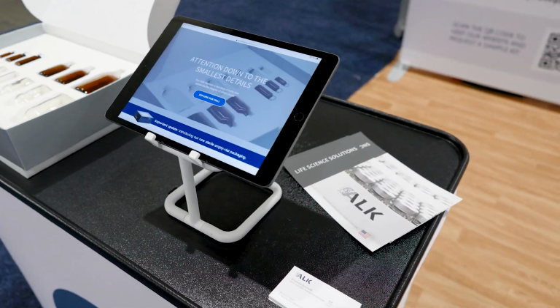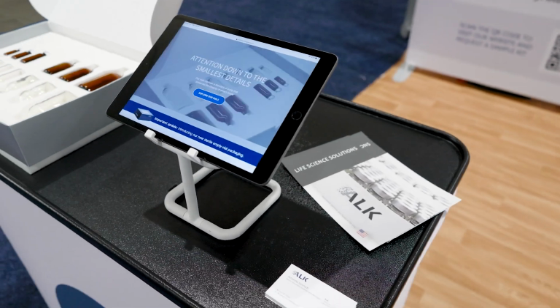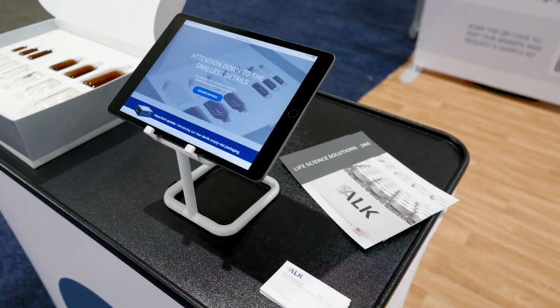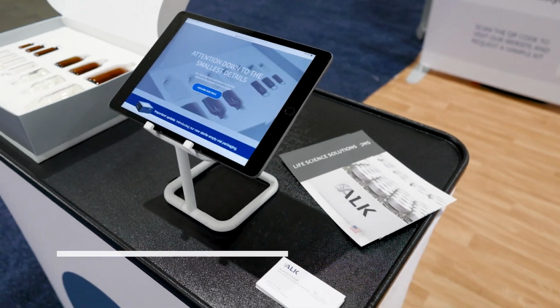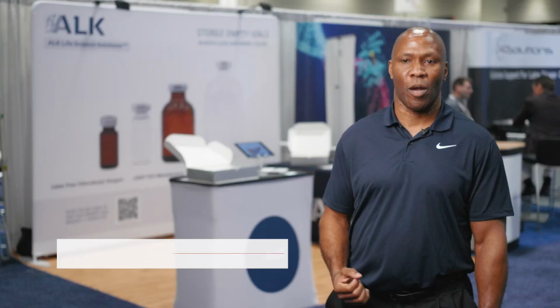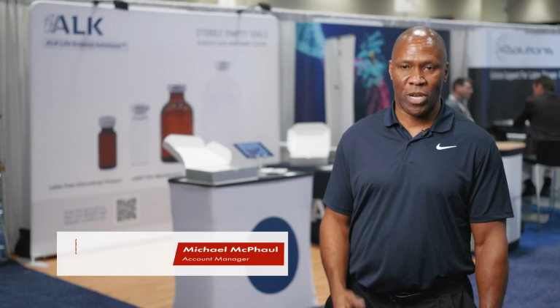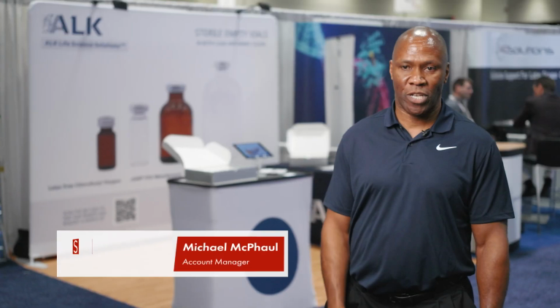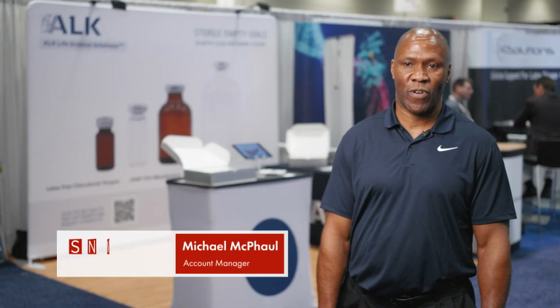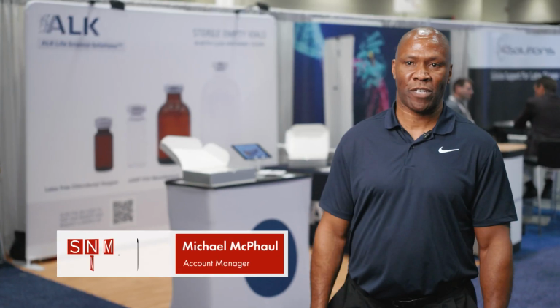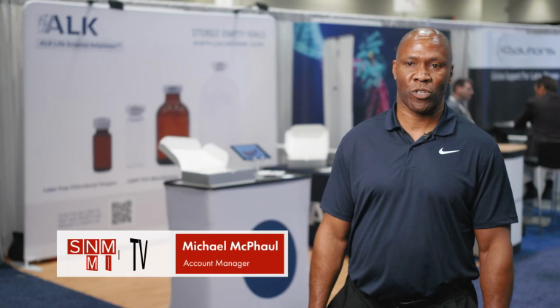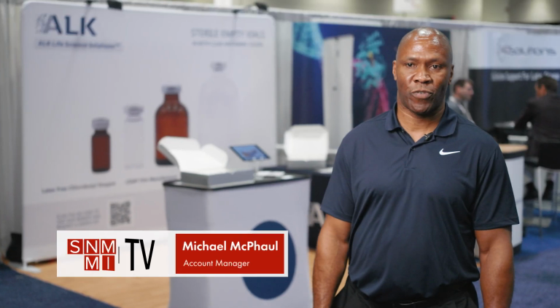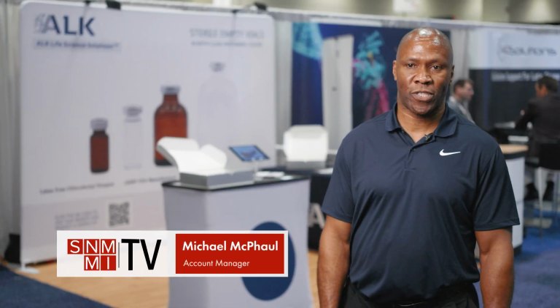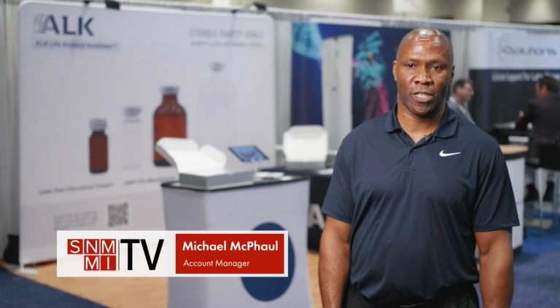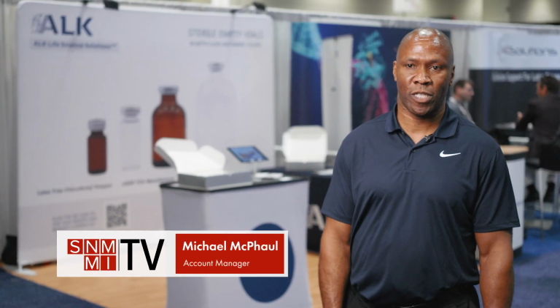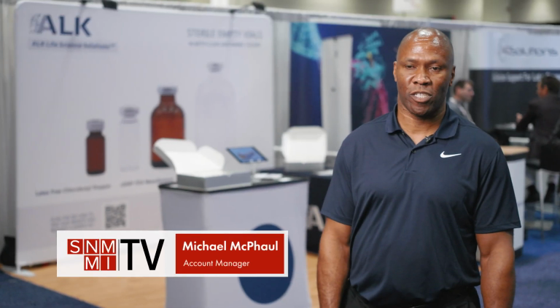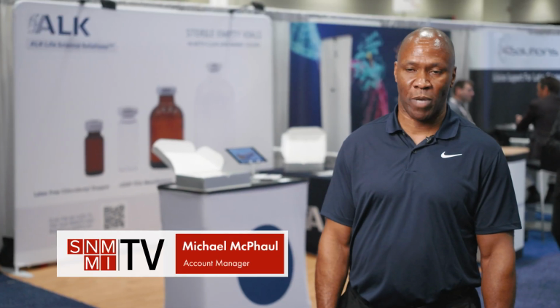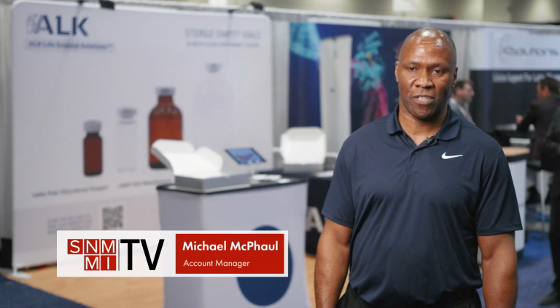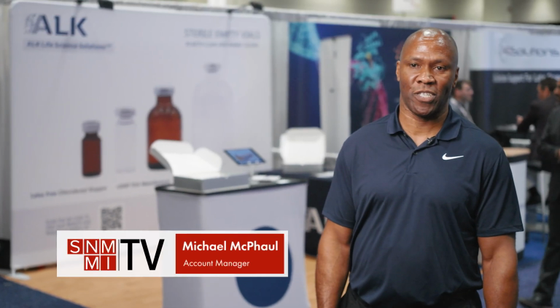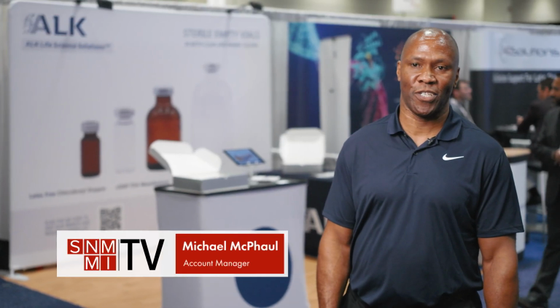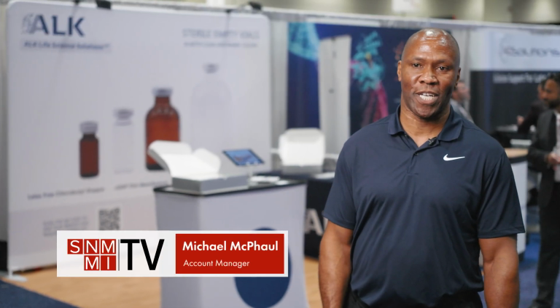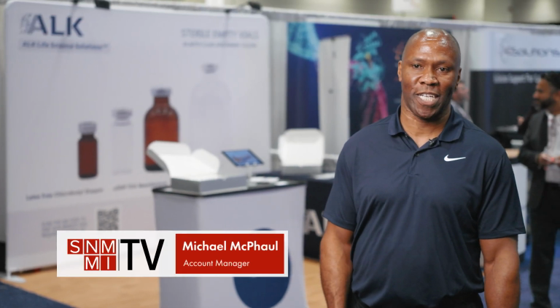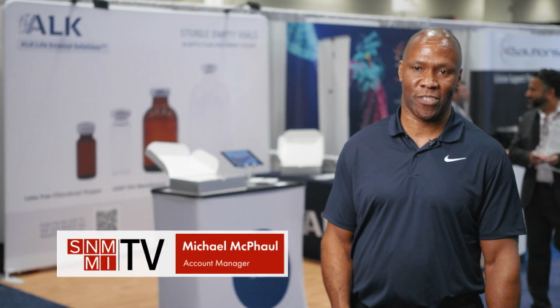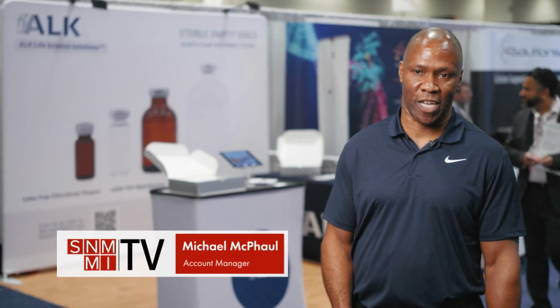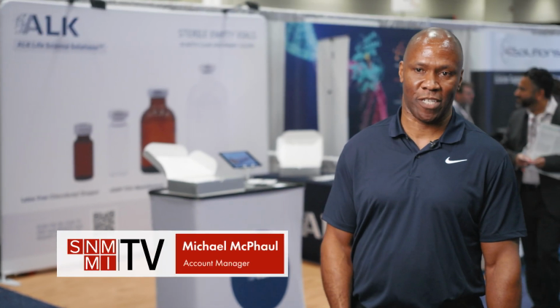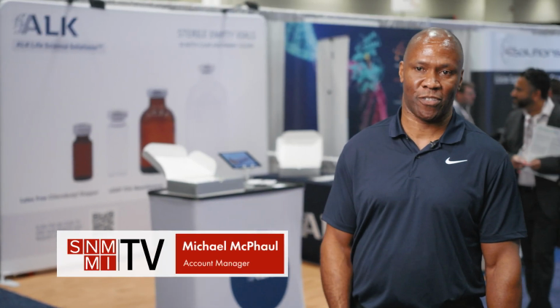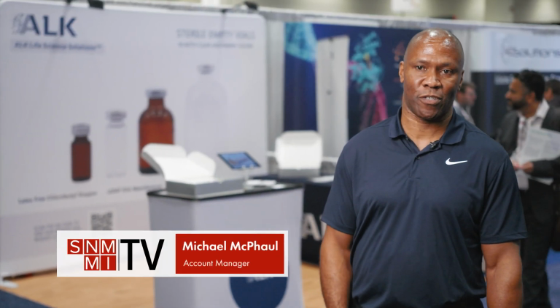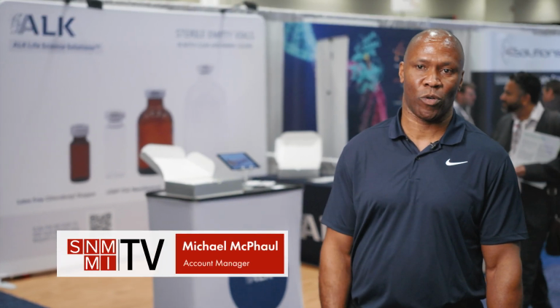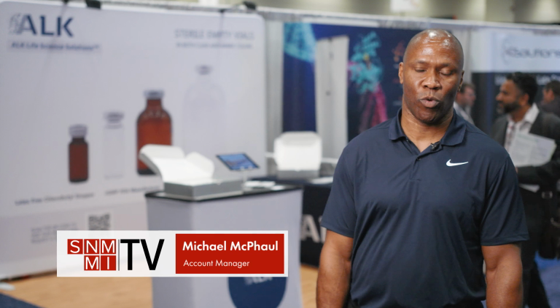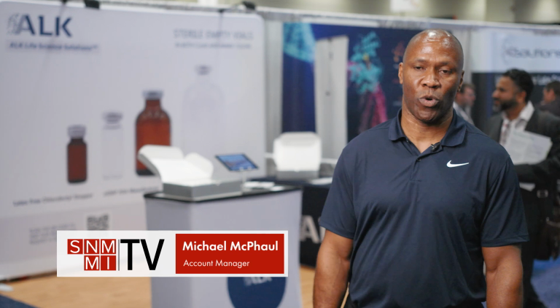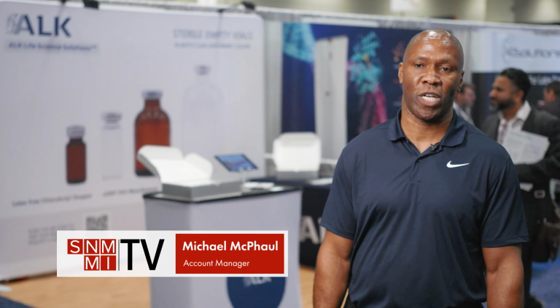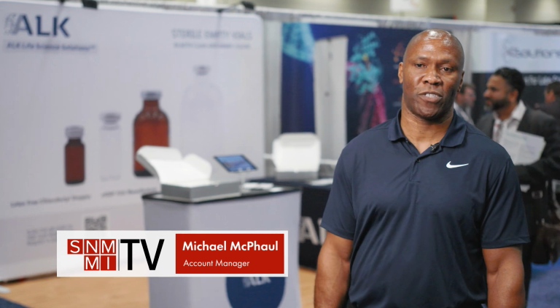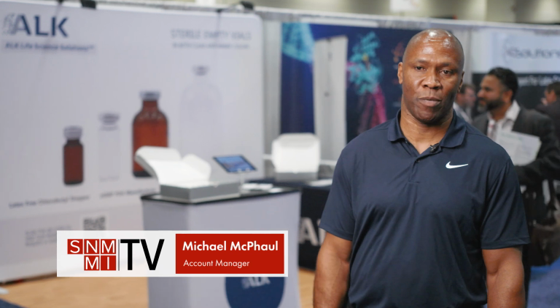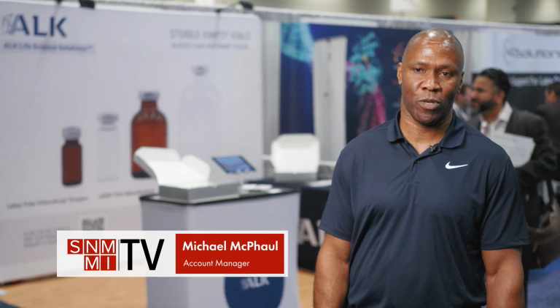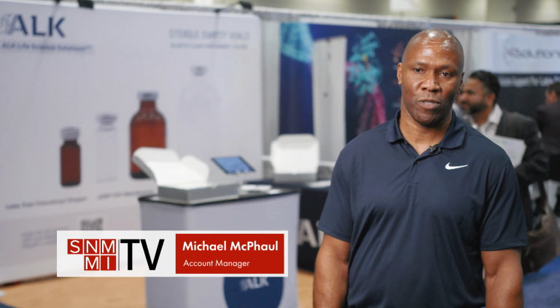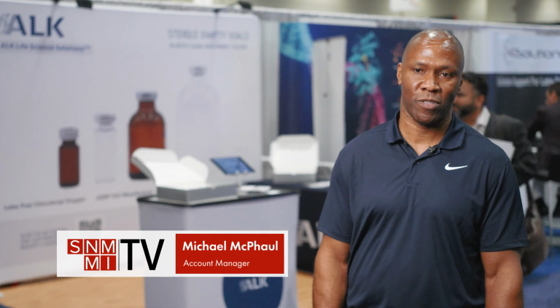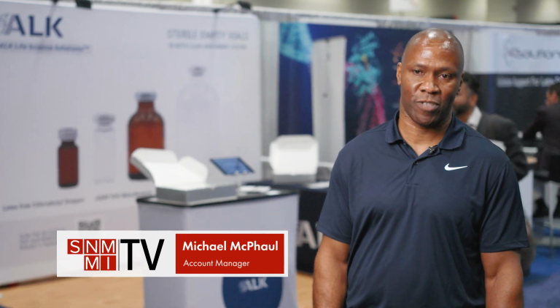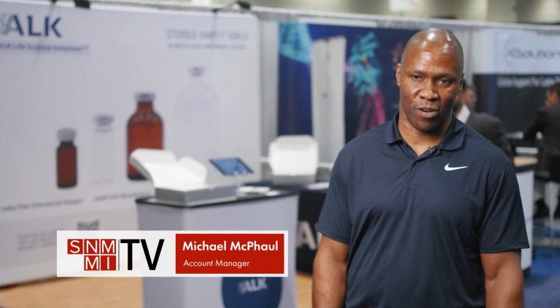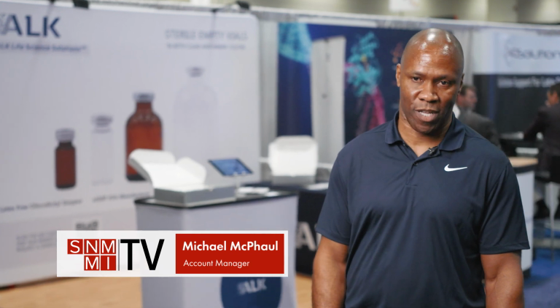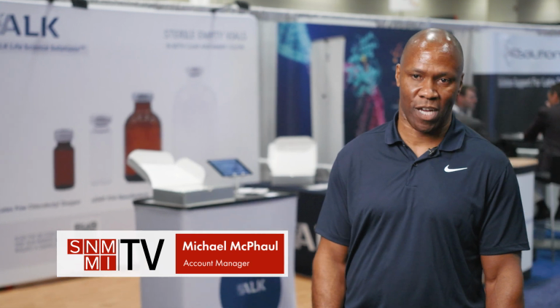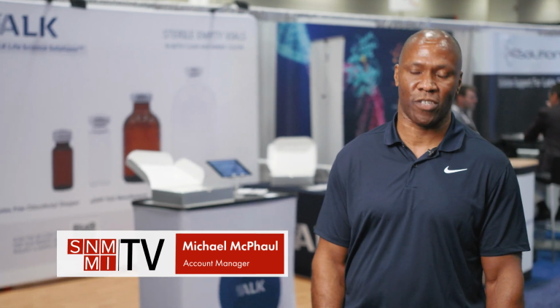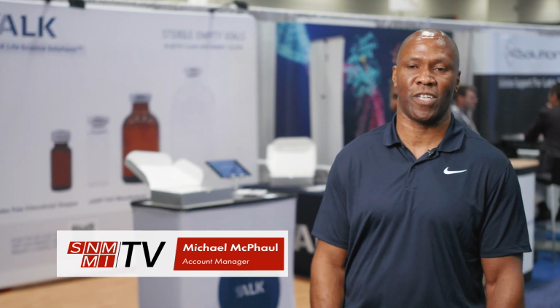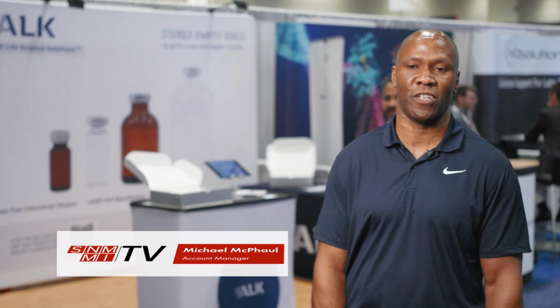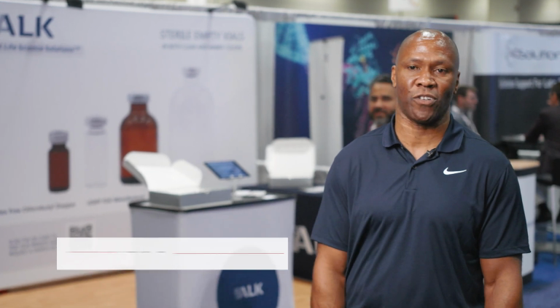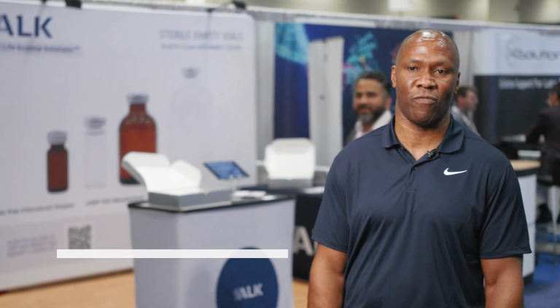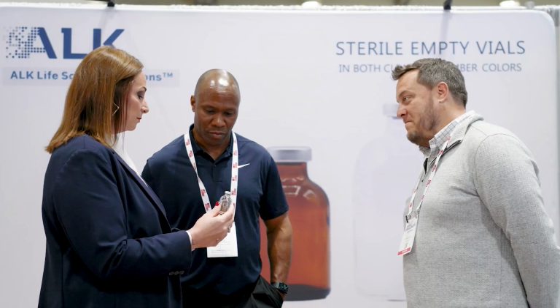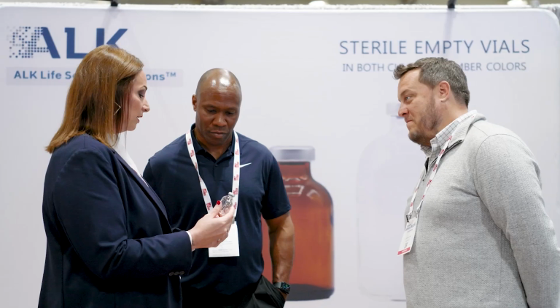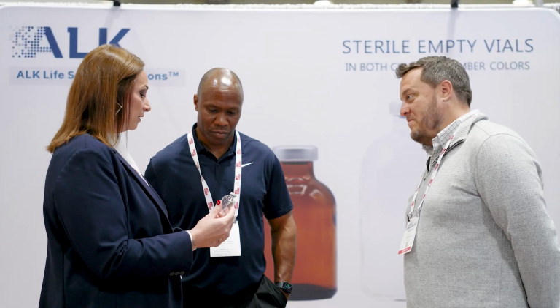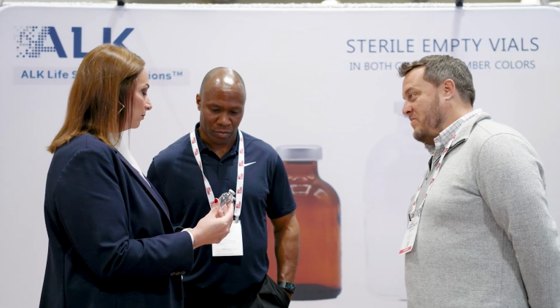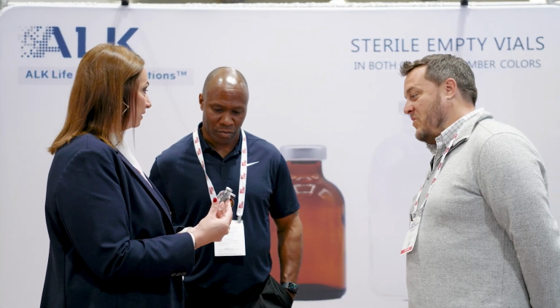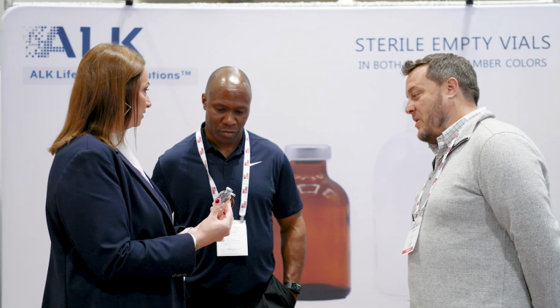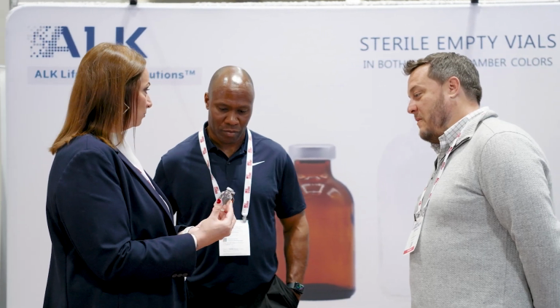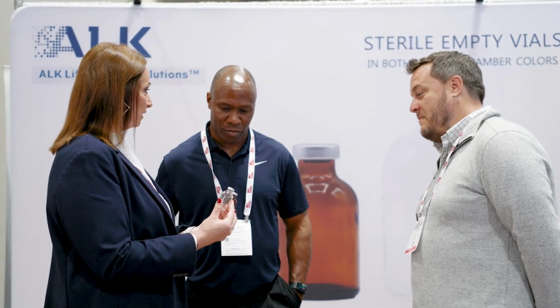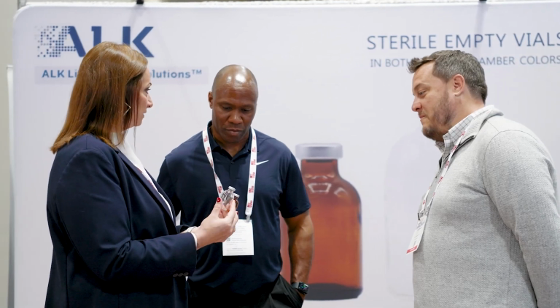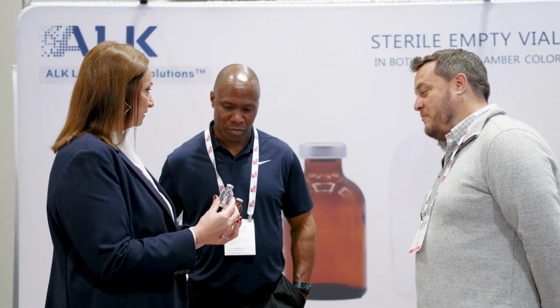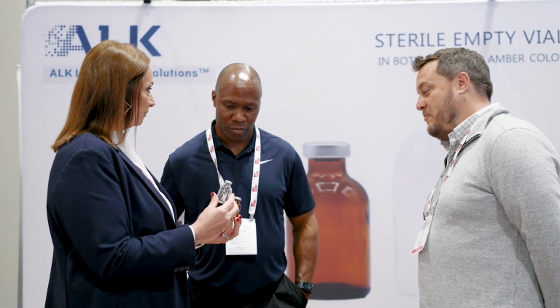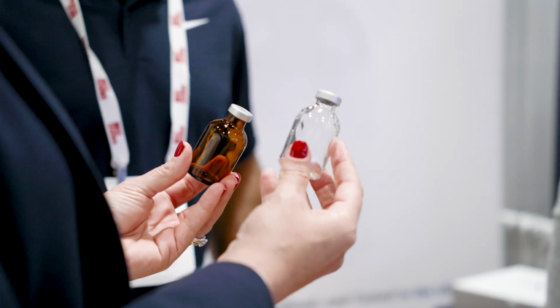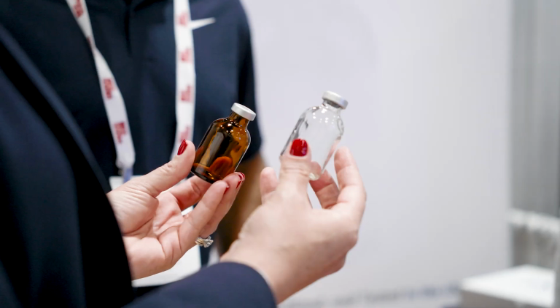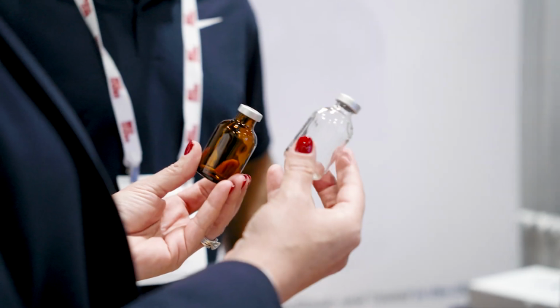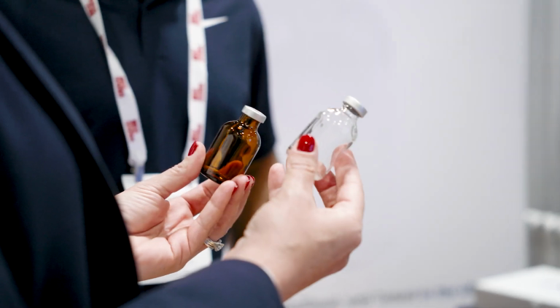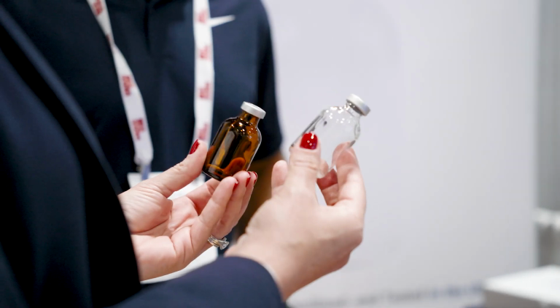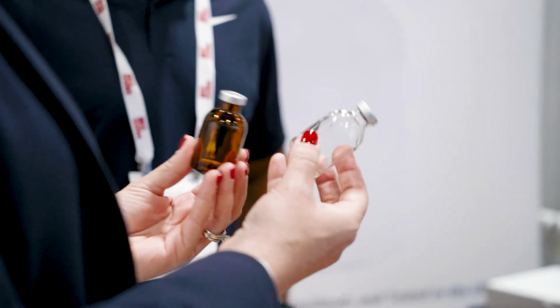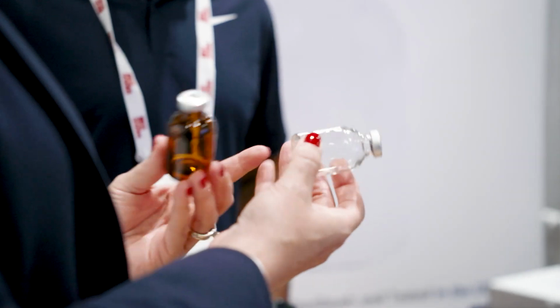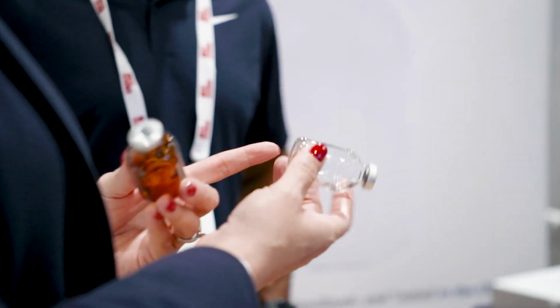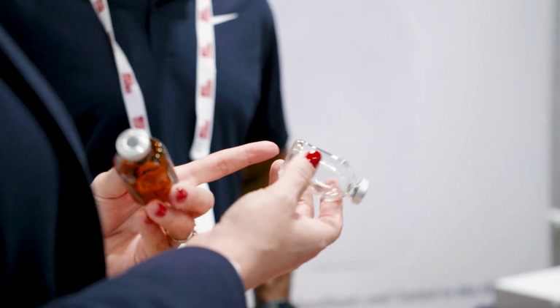Our manufacturing facility is based in the United States, where we assemble, sterilize, and test our vials to make sure they meet the highest quality standards.